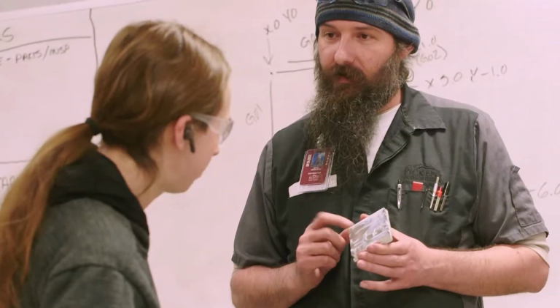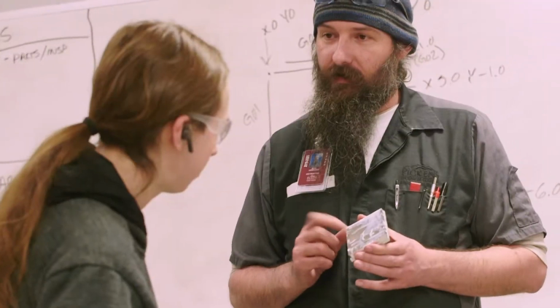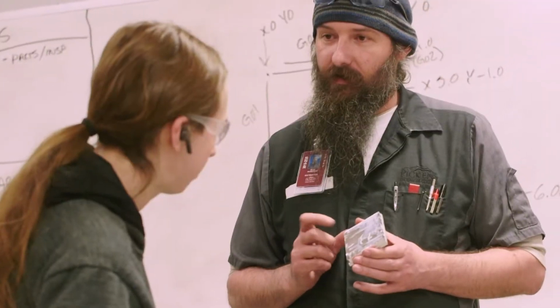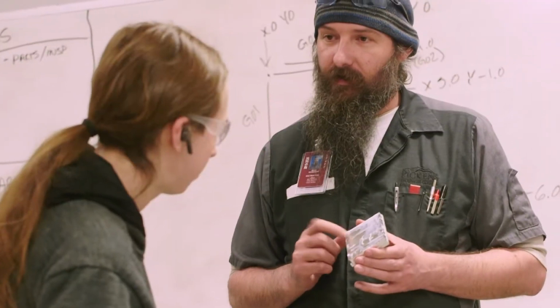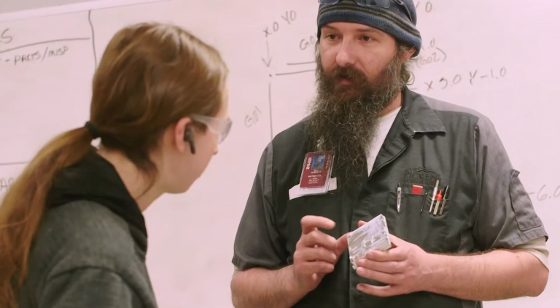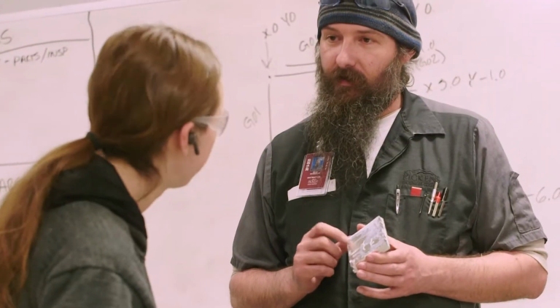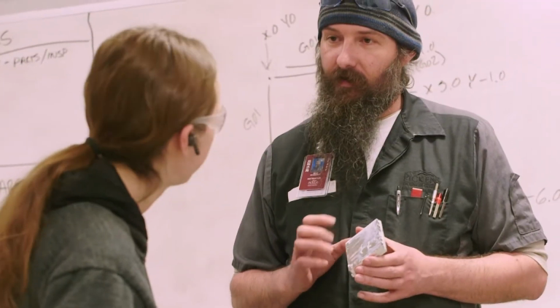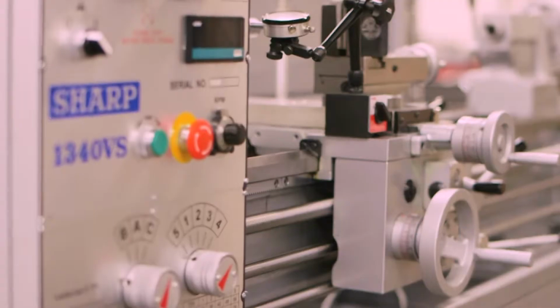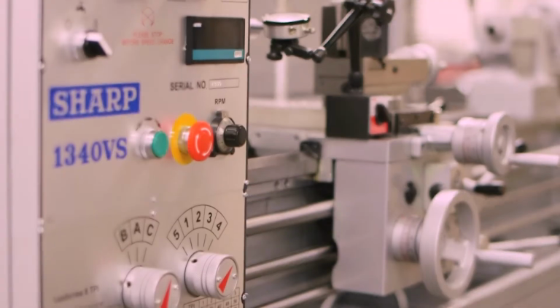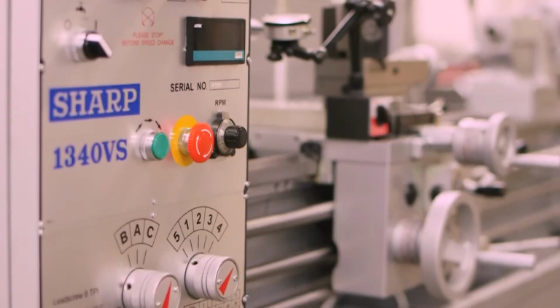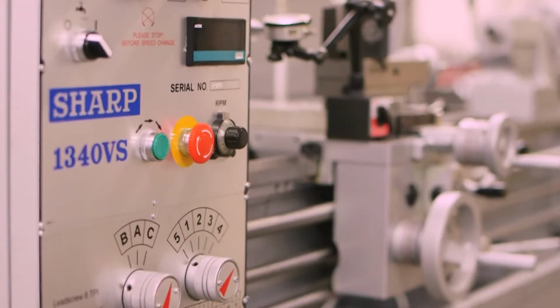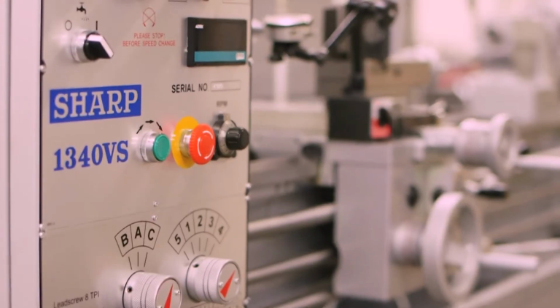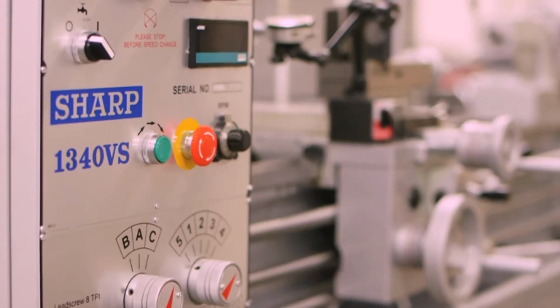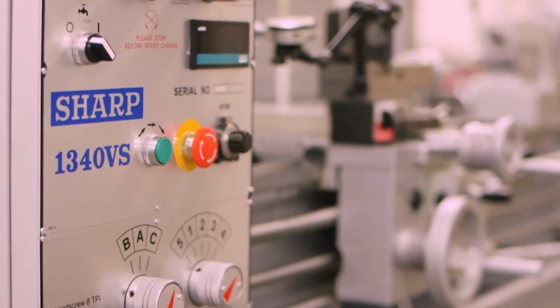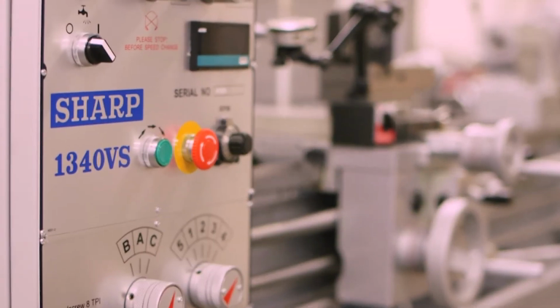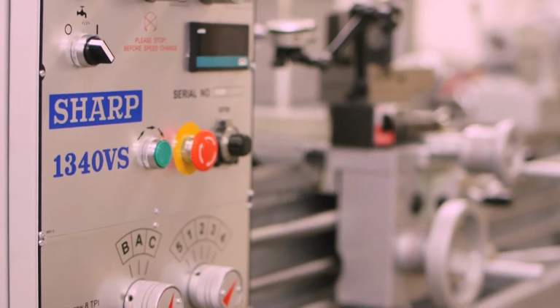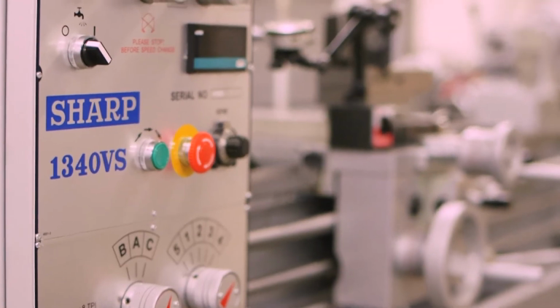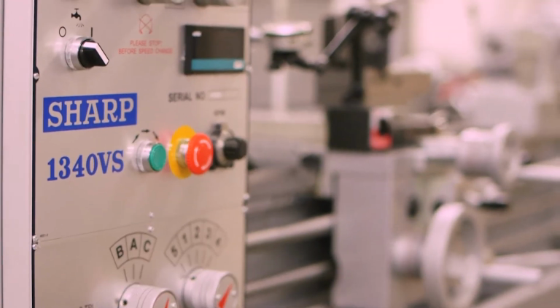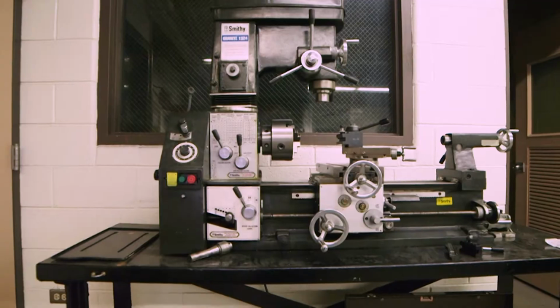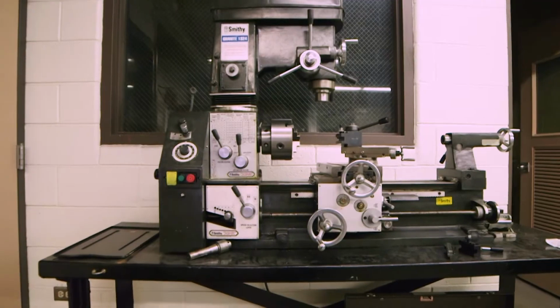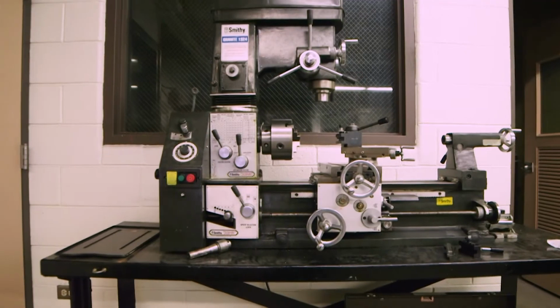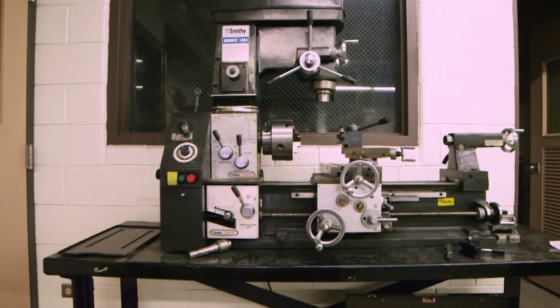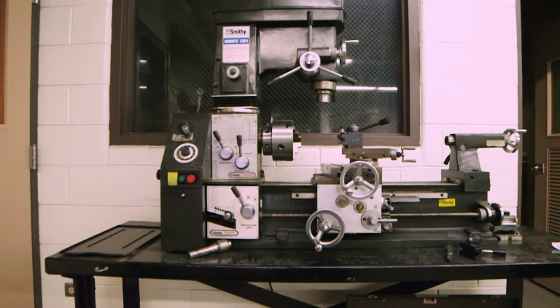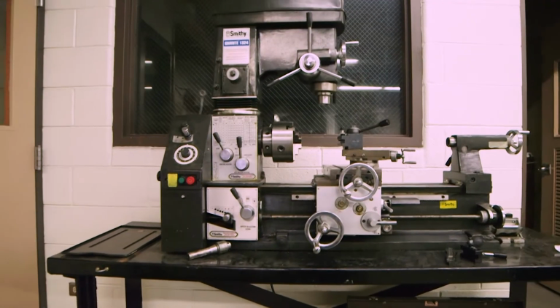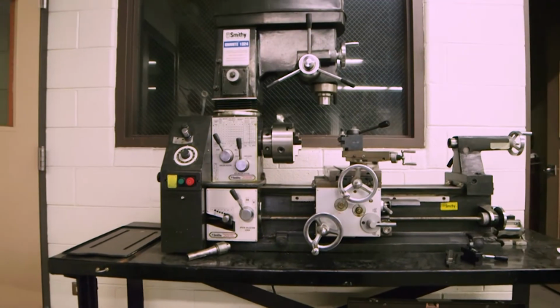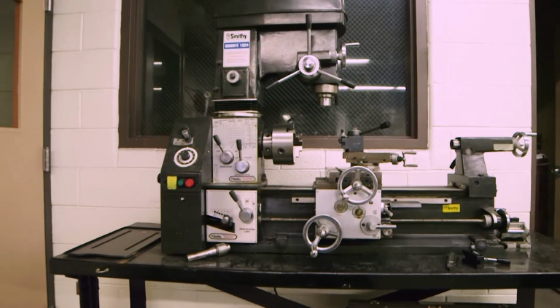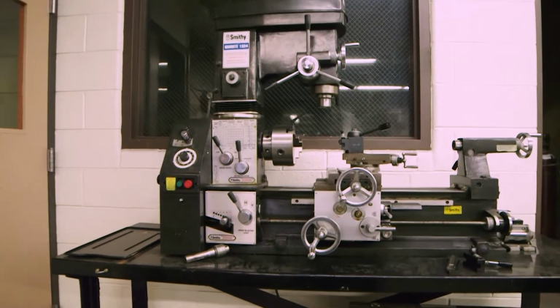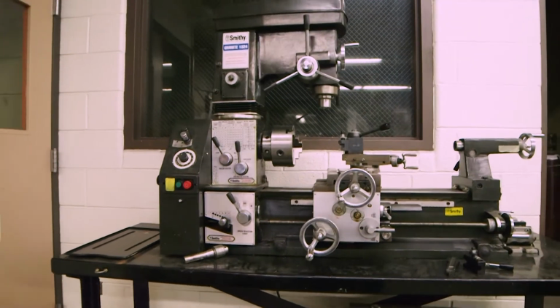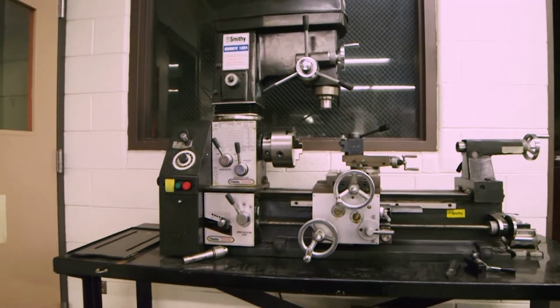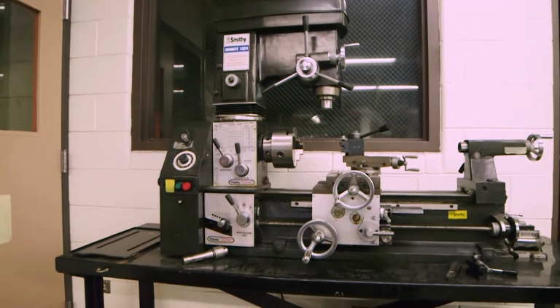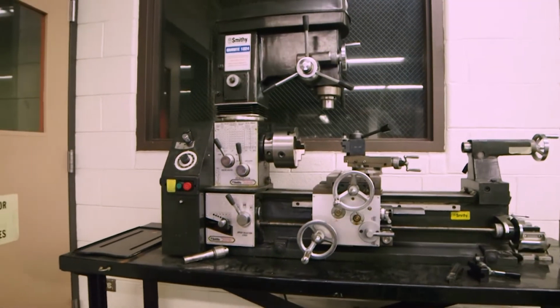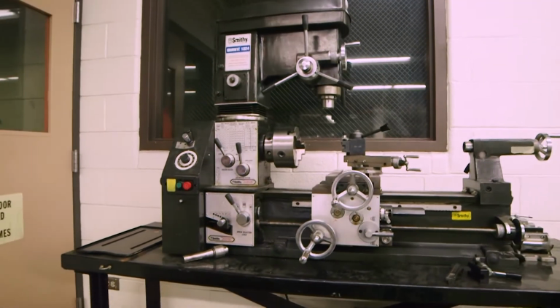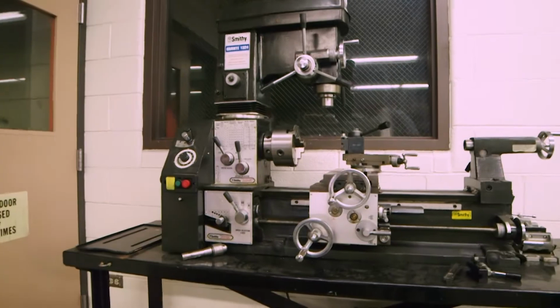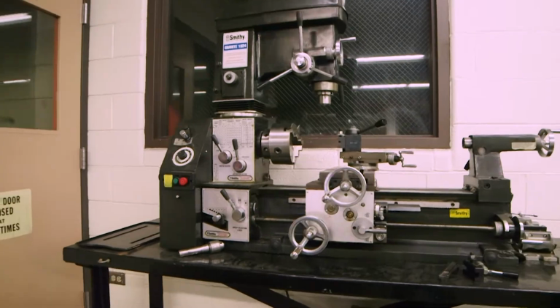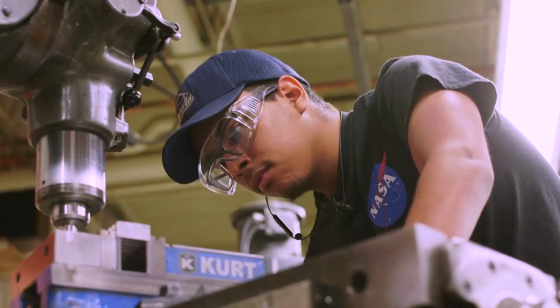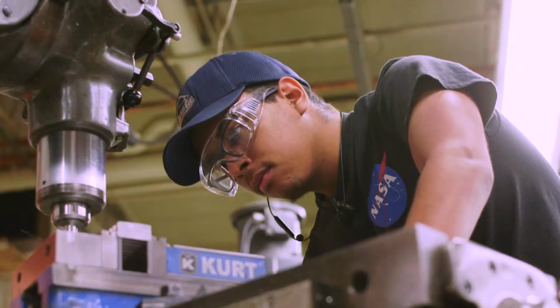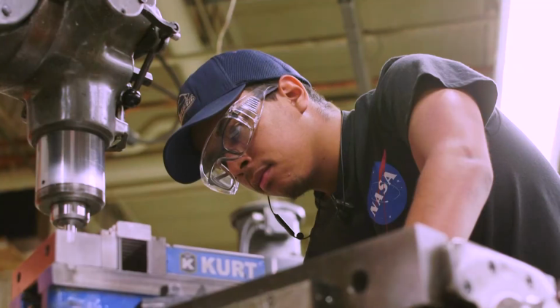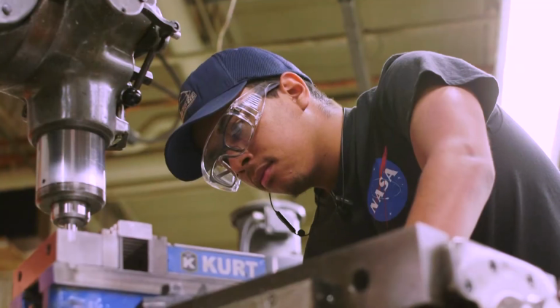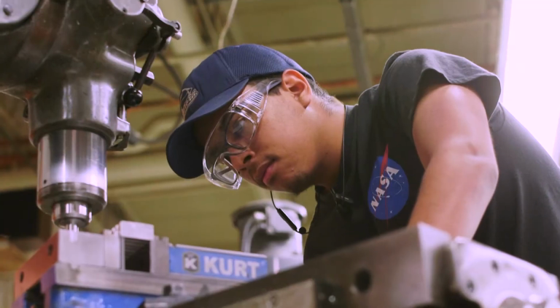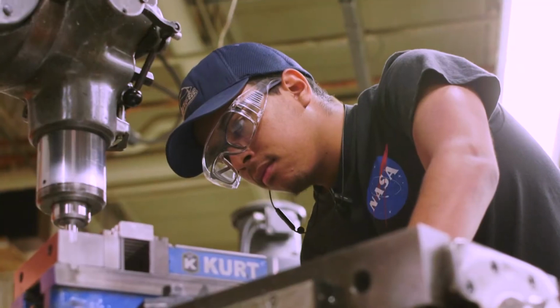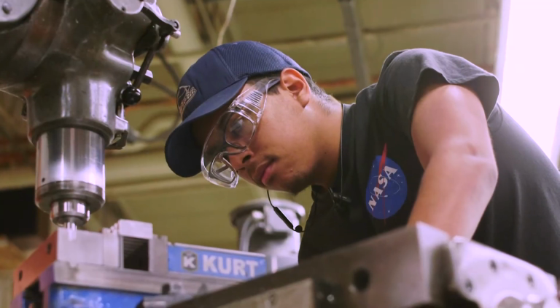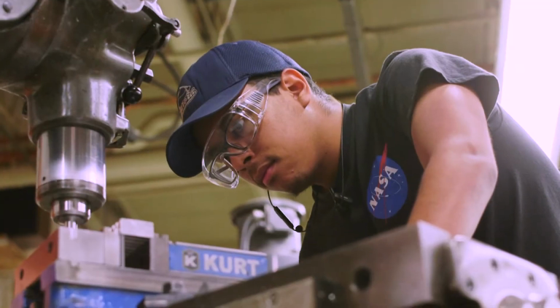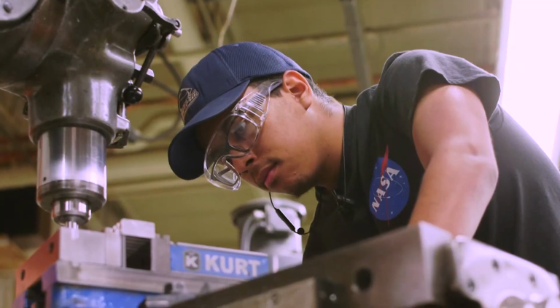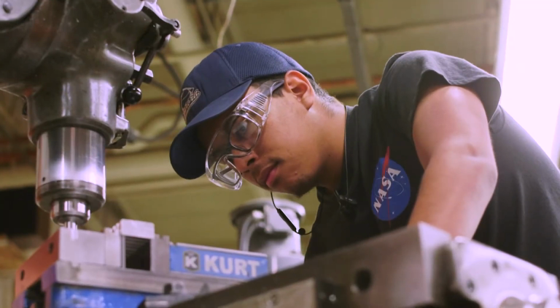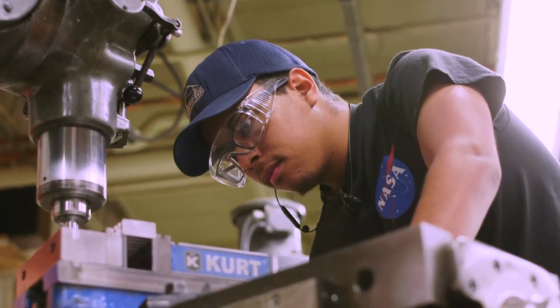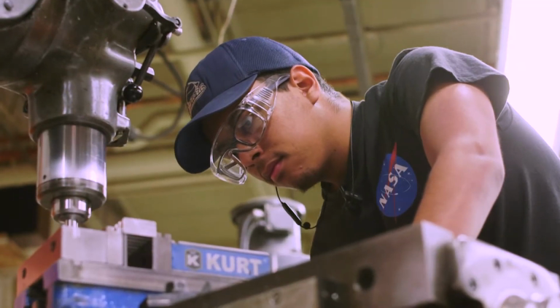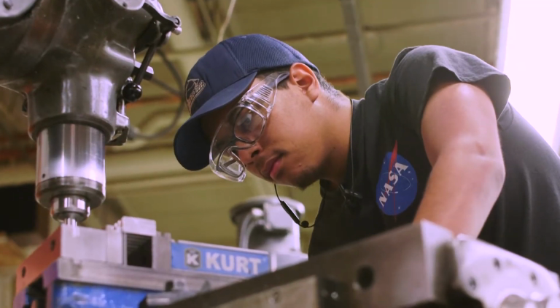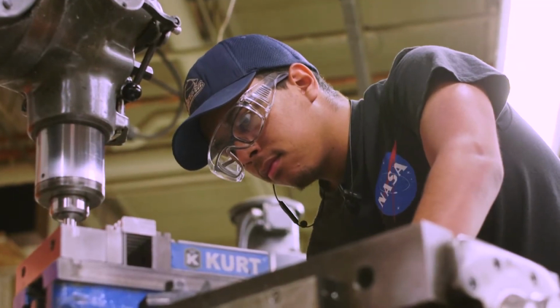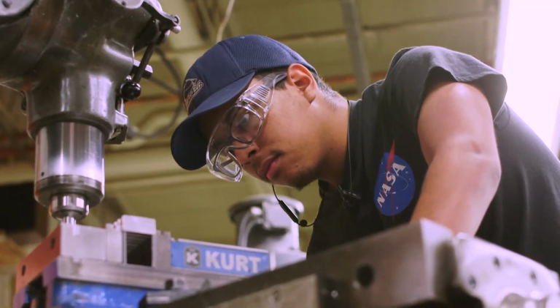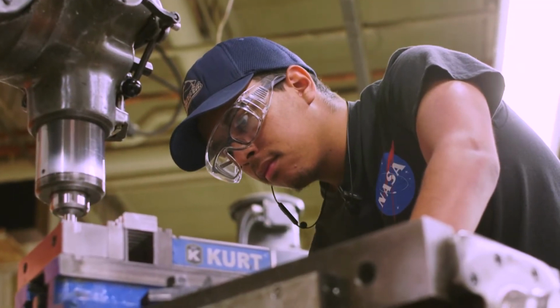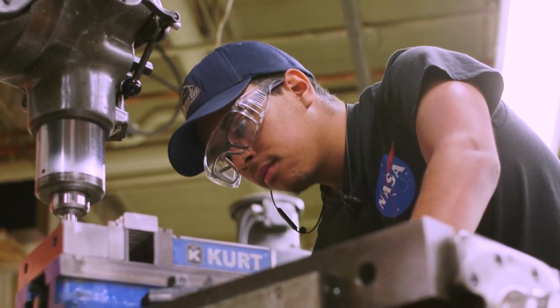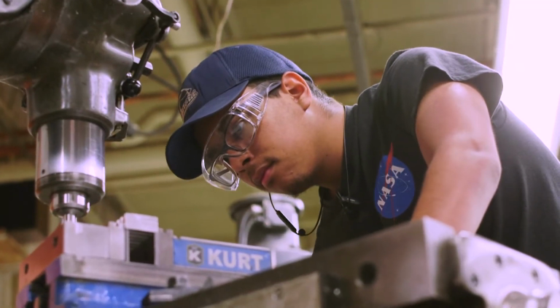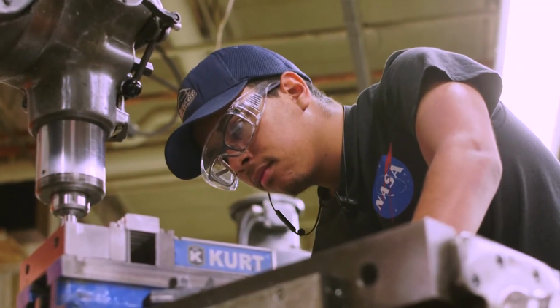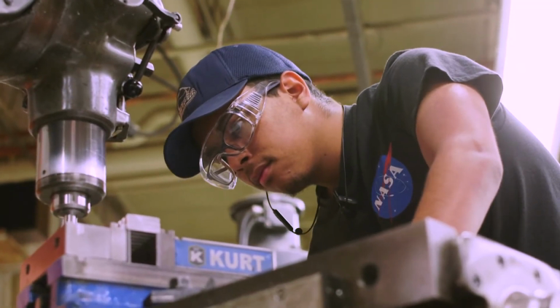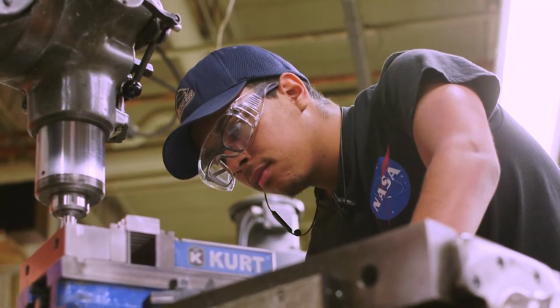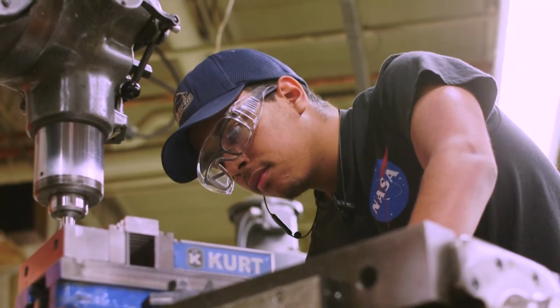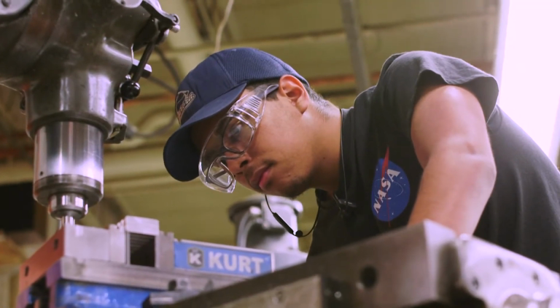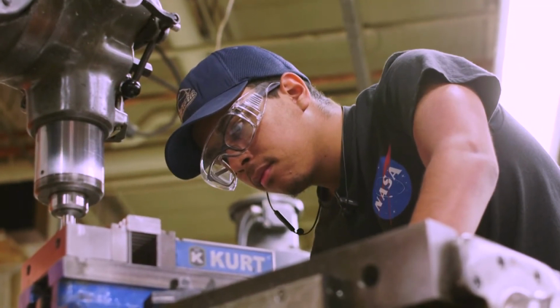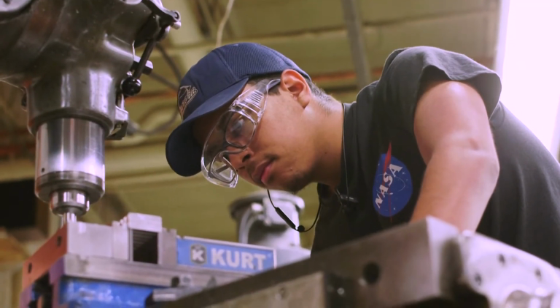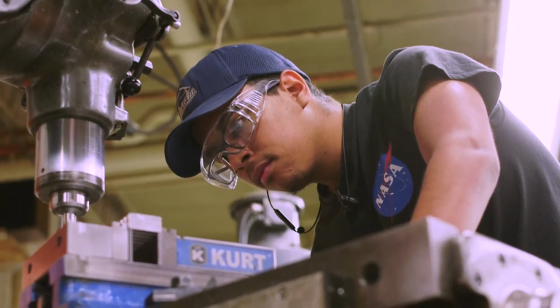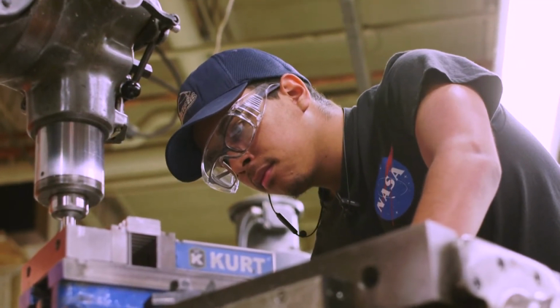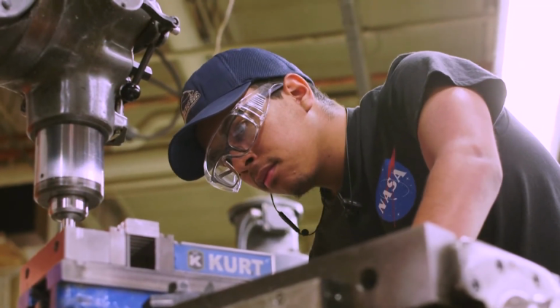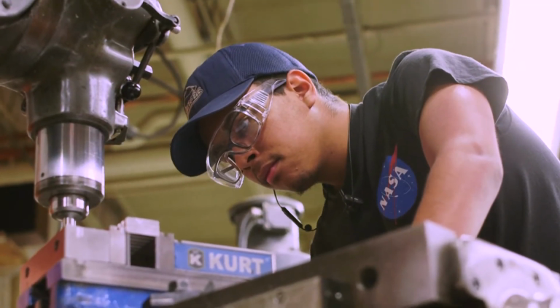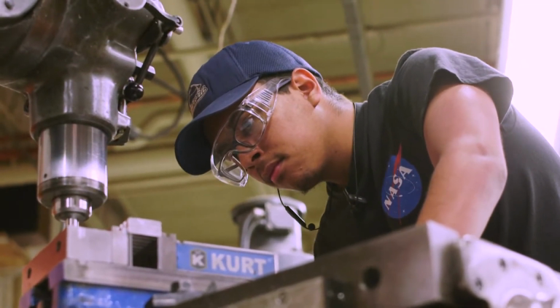You'll get to practice your craft on our brand new equipment and be prepared for a career as an entry-level machinist following graduation.